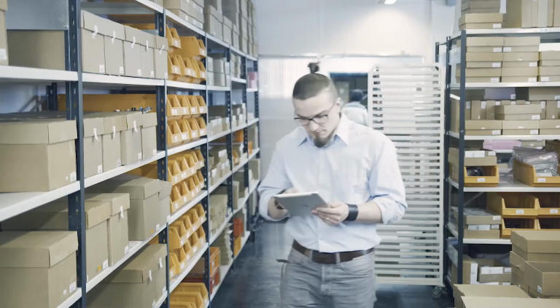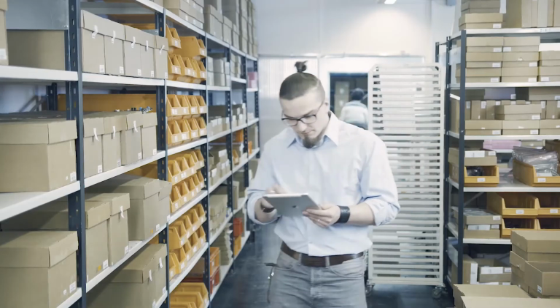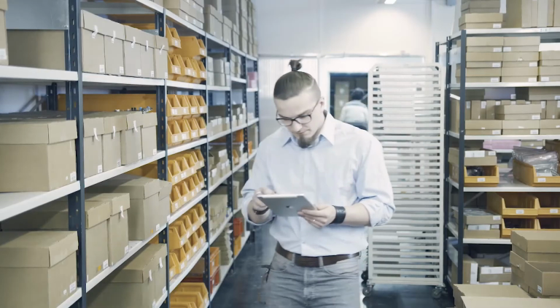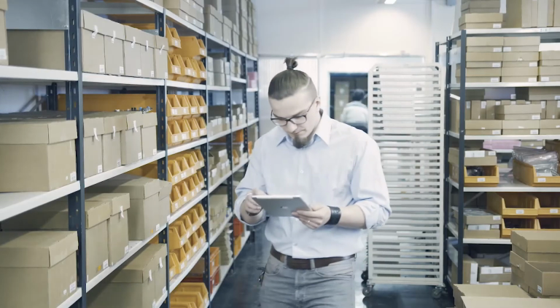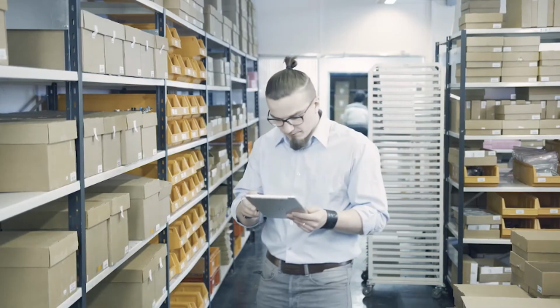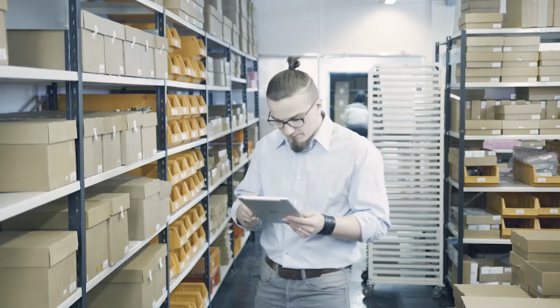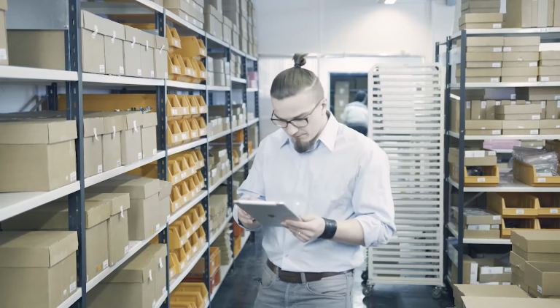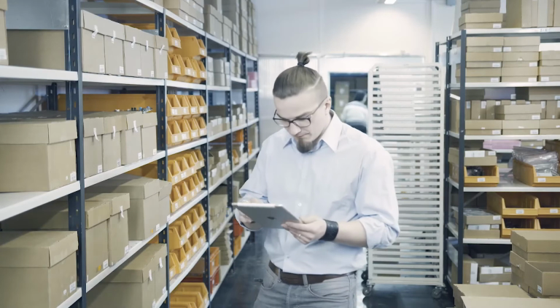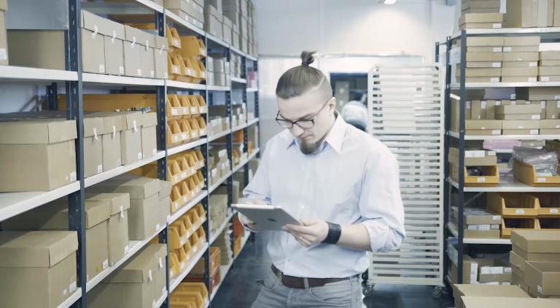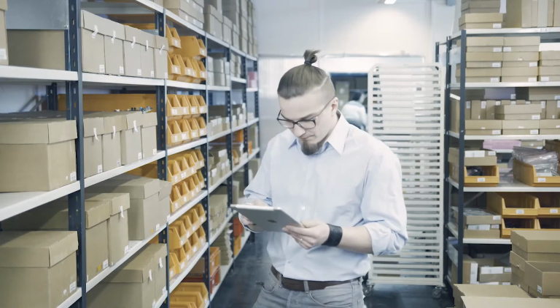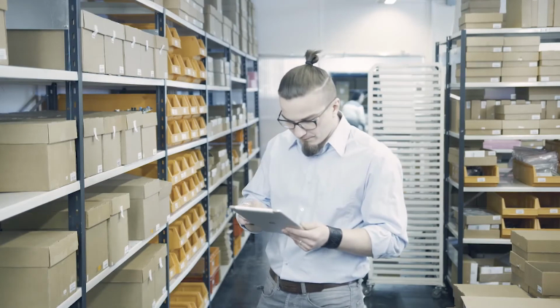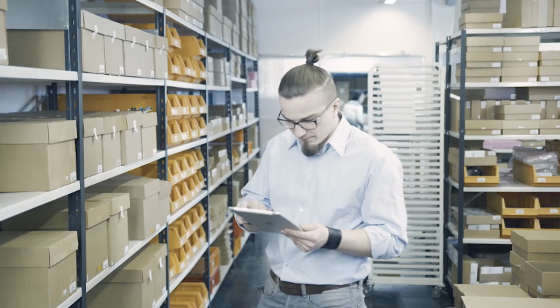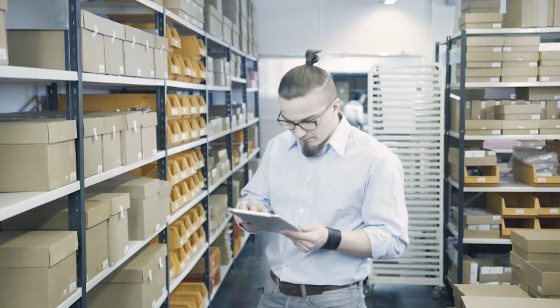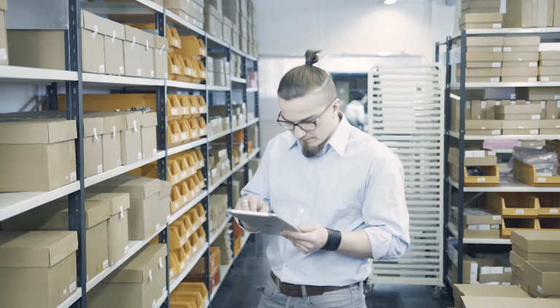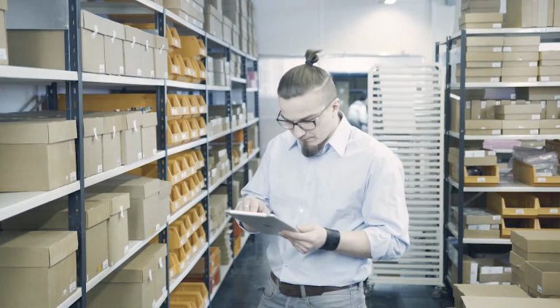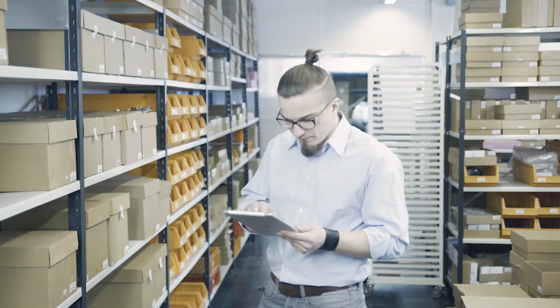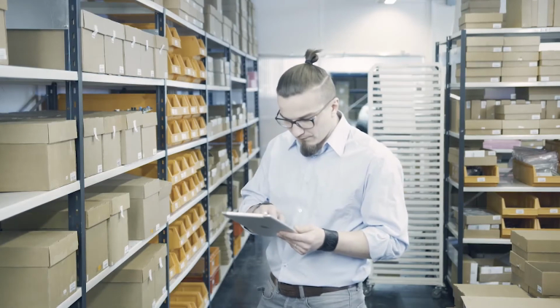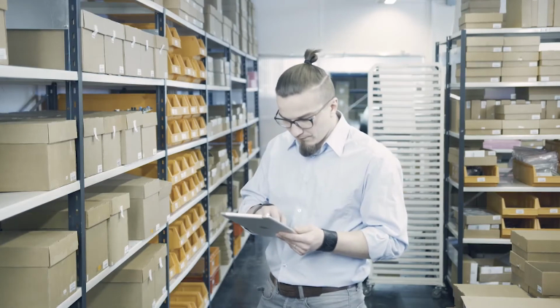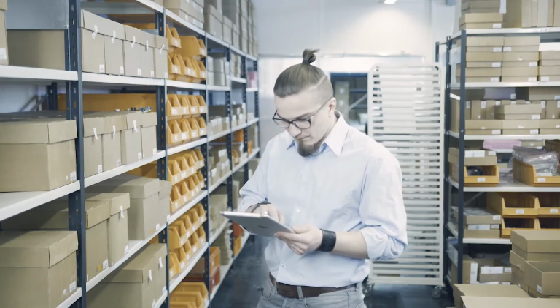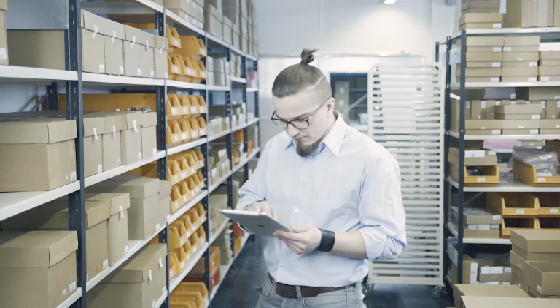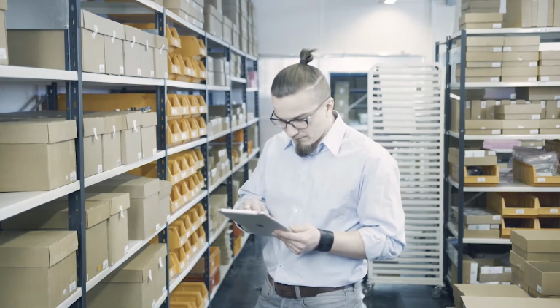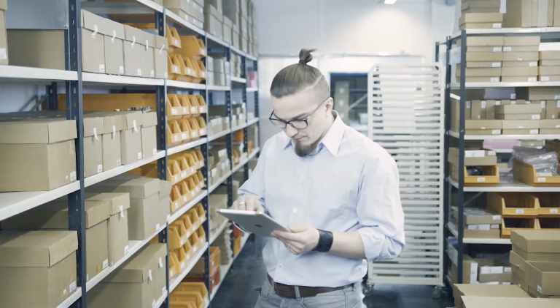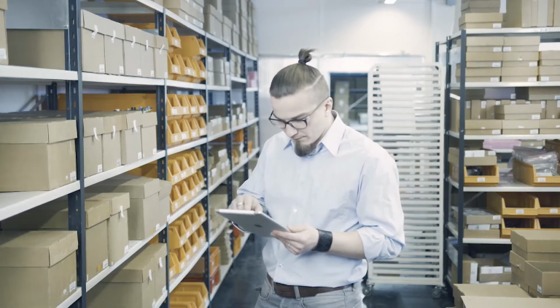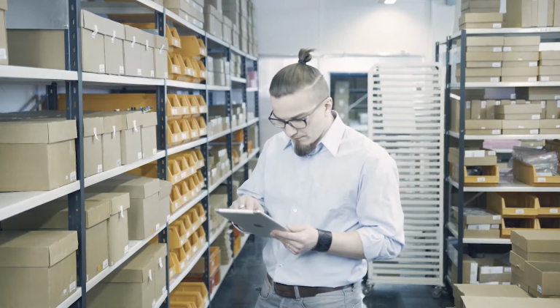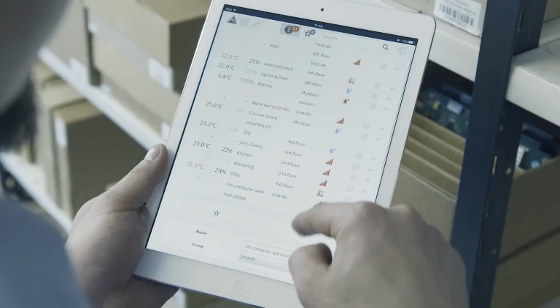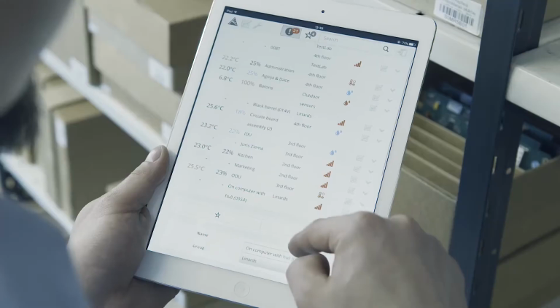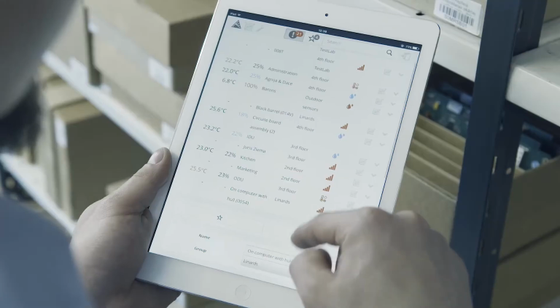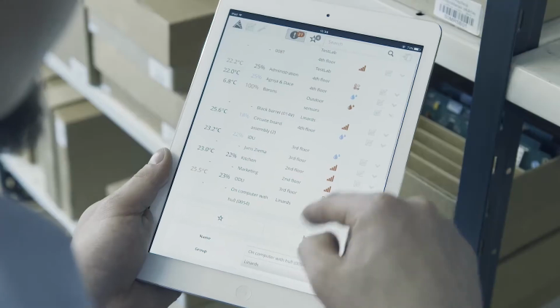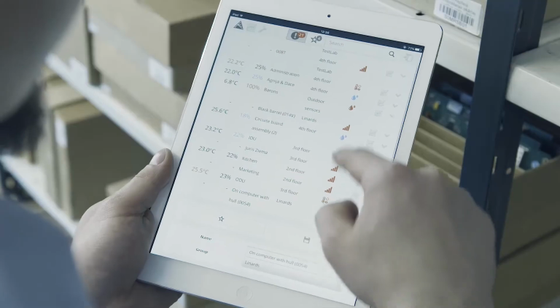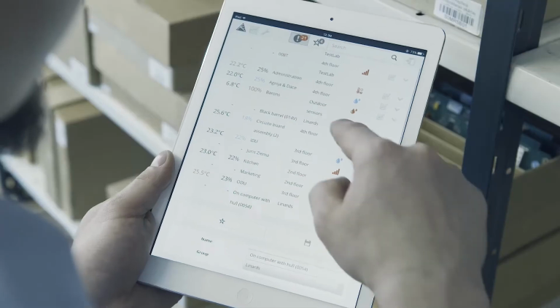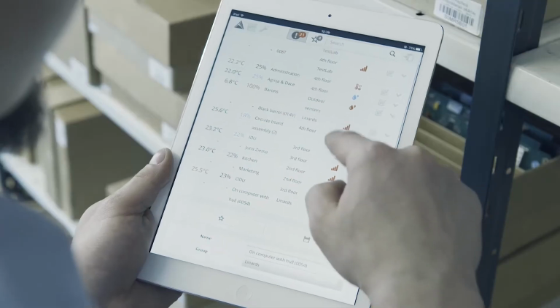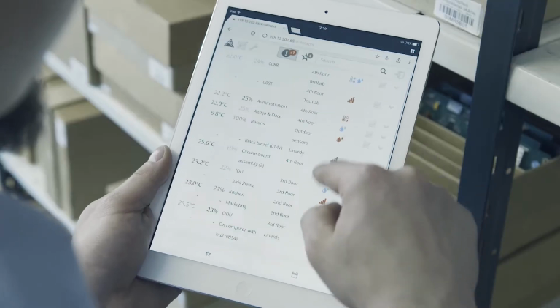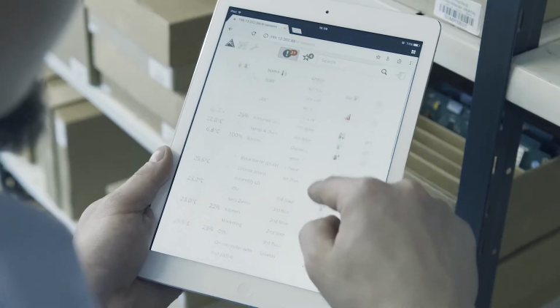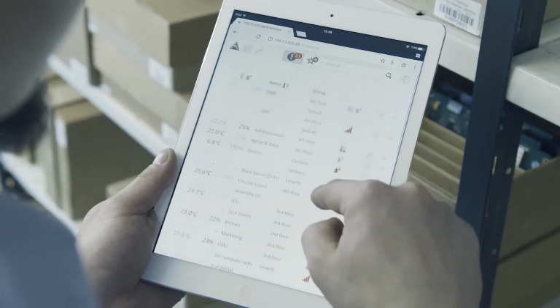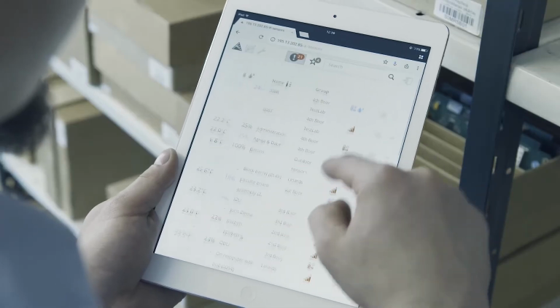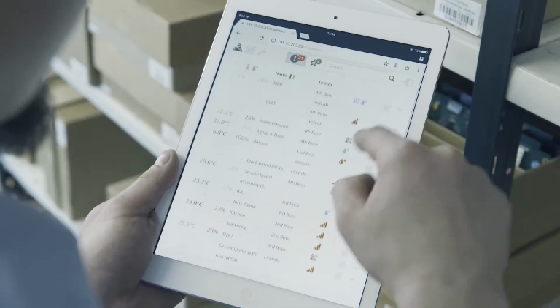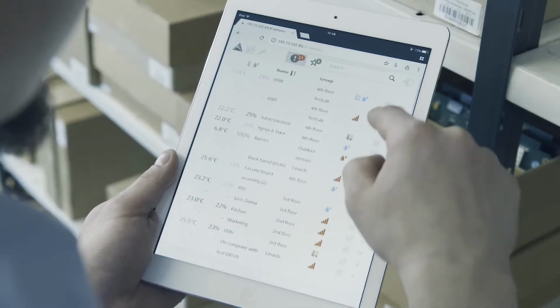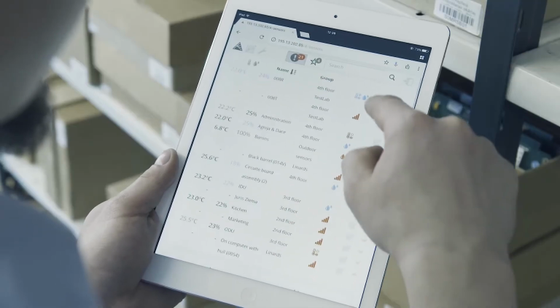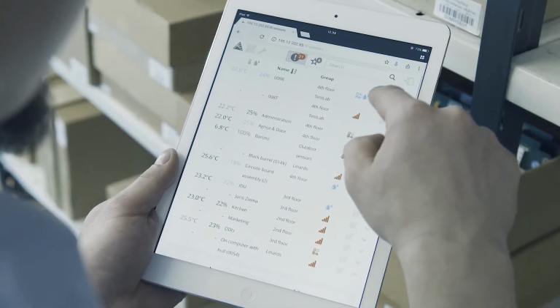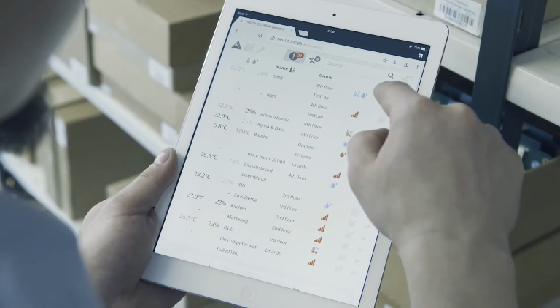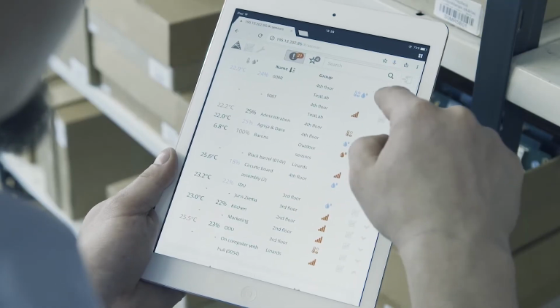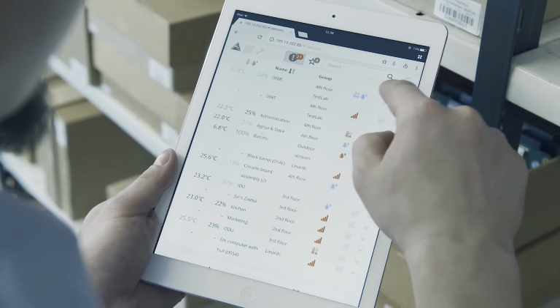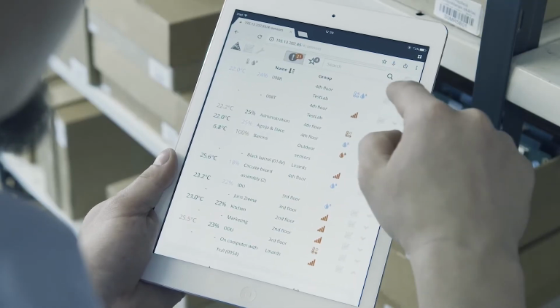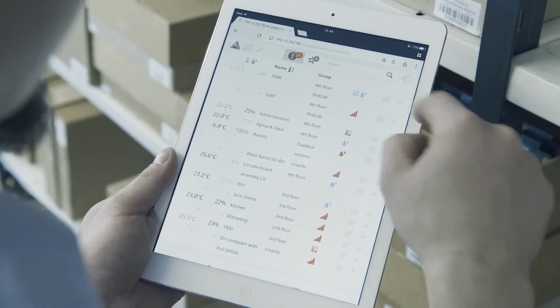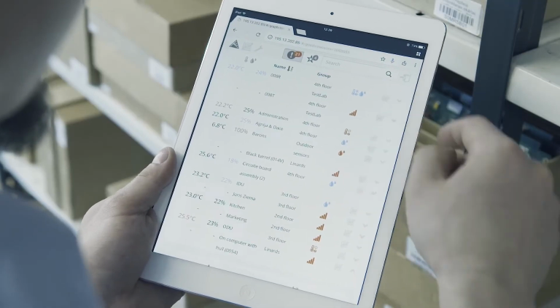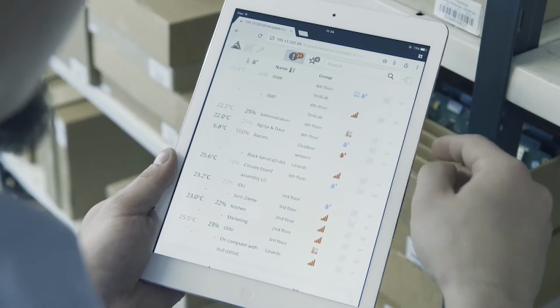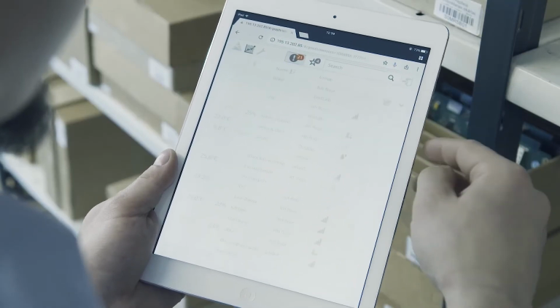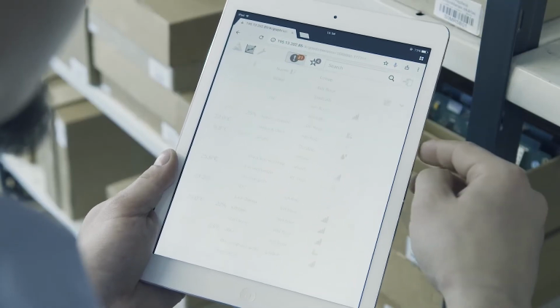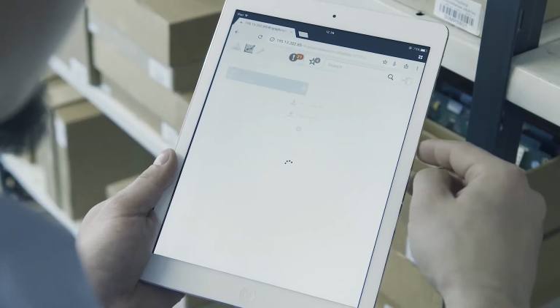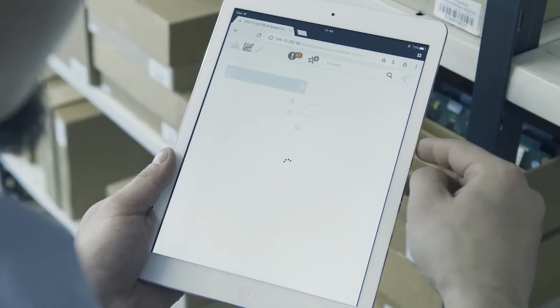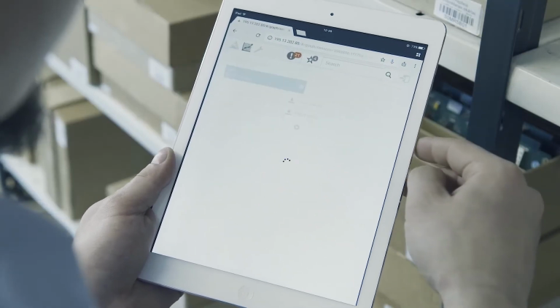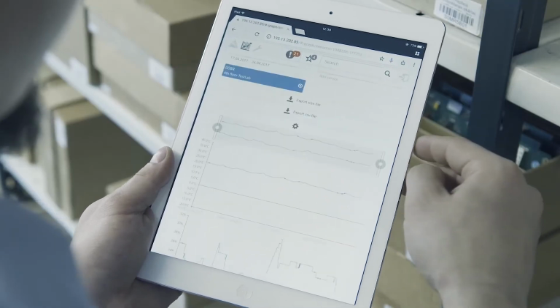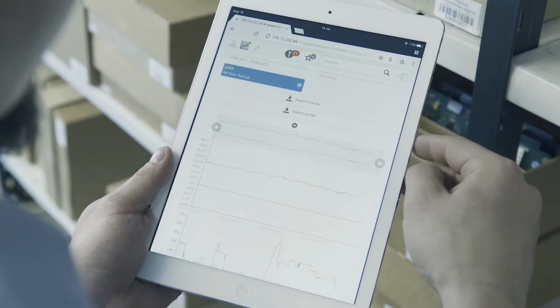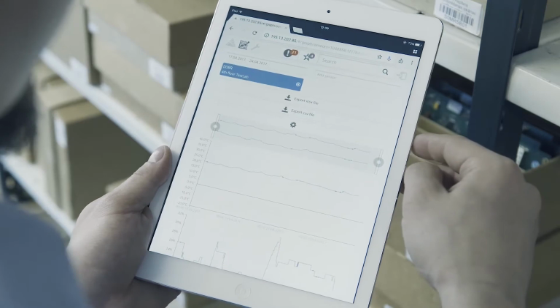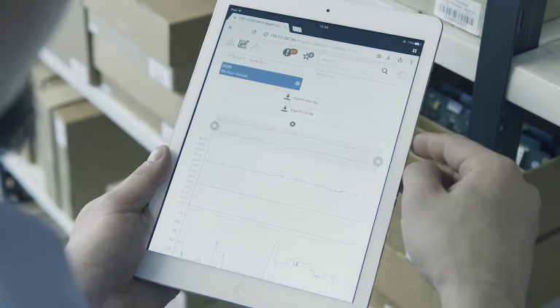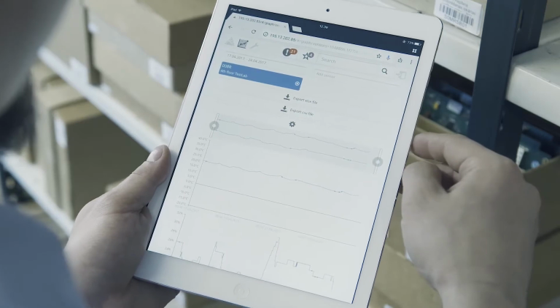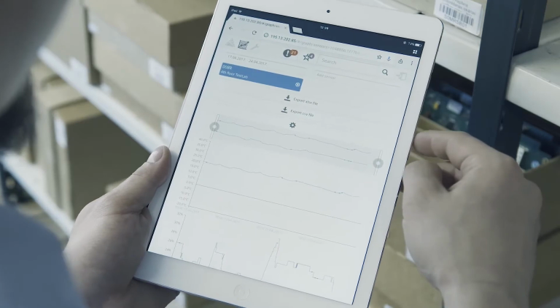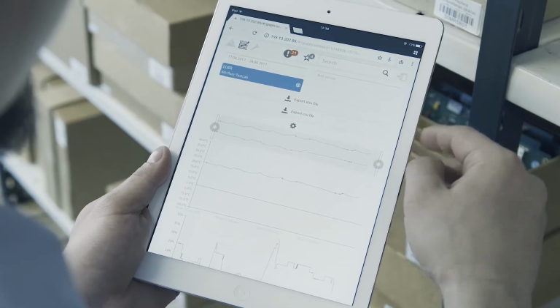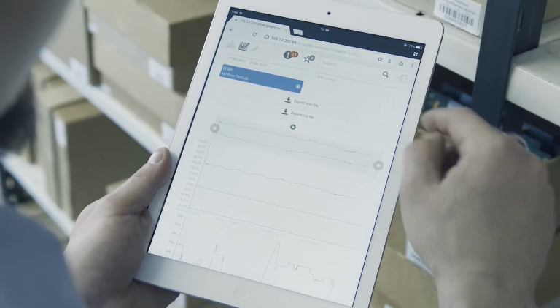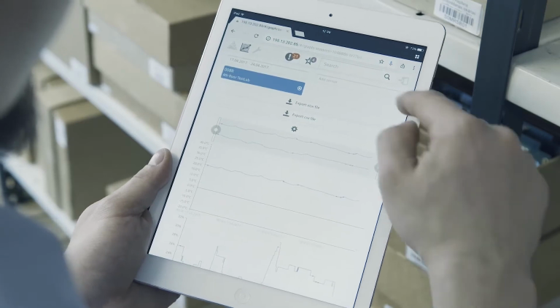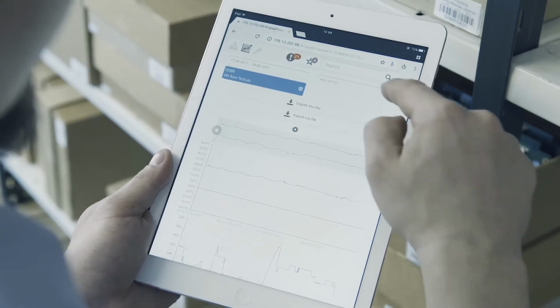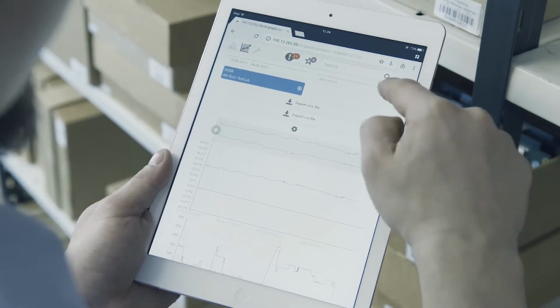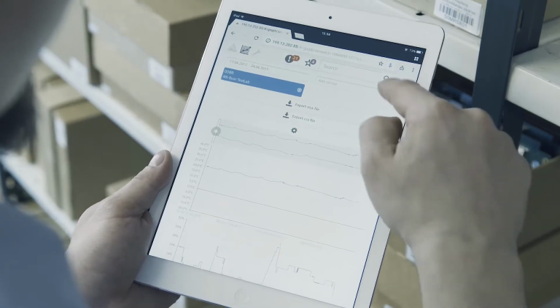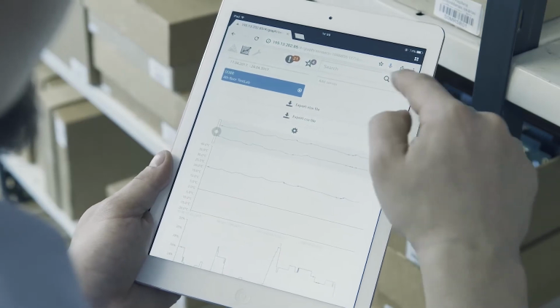With the help of ARINET software, remote, real-time data collection, viewing and analysis becomes easy.